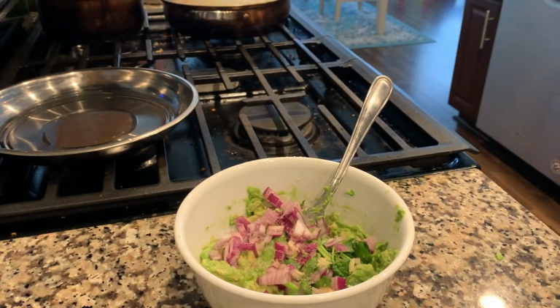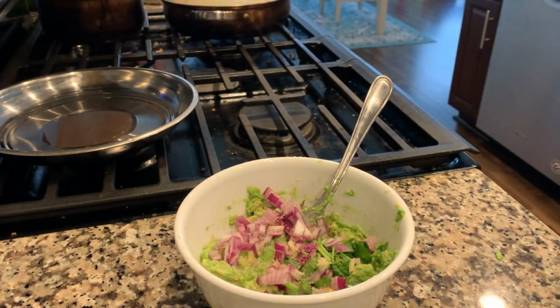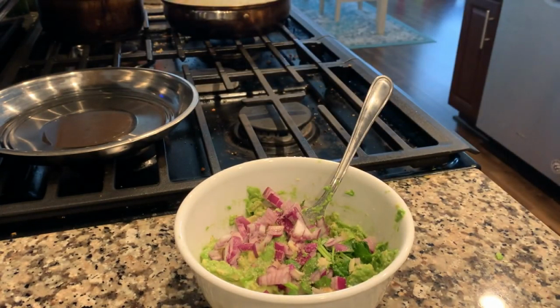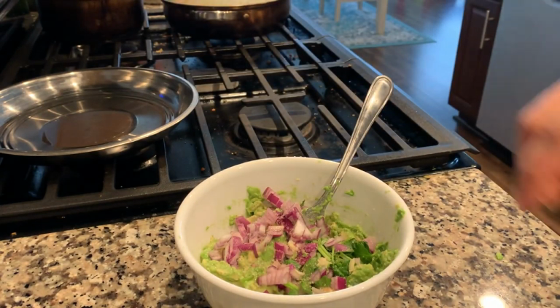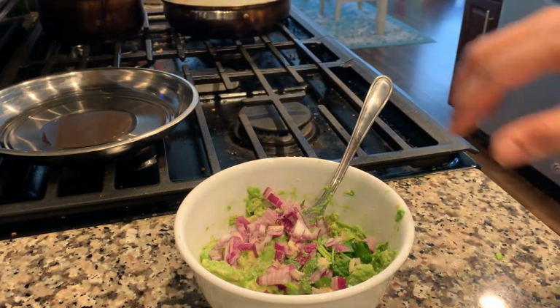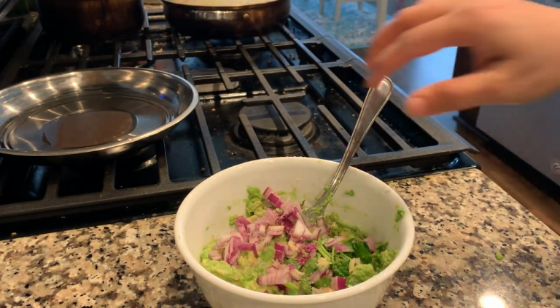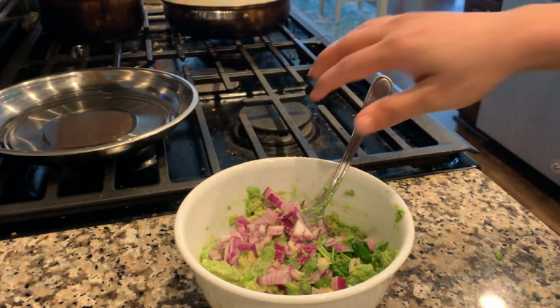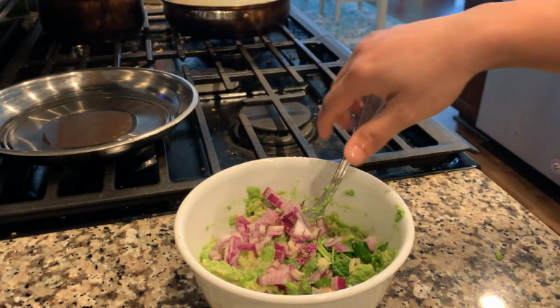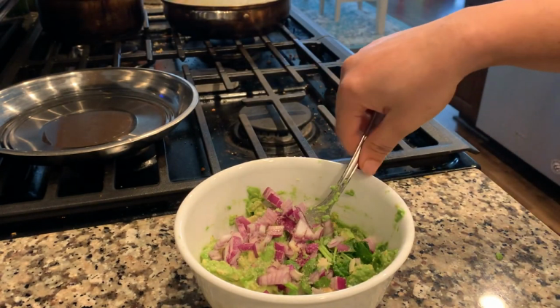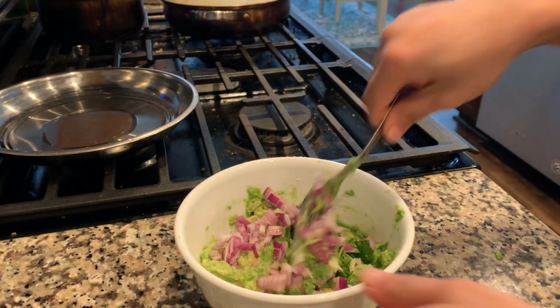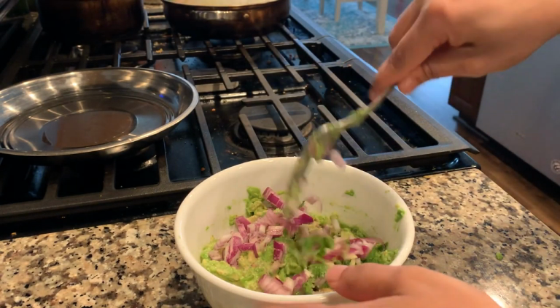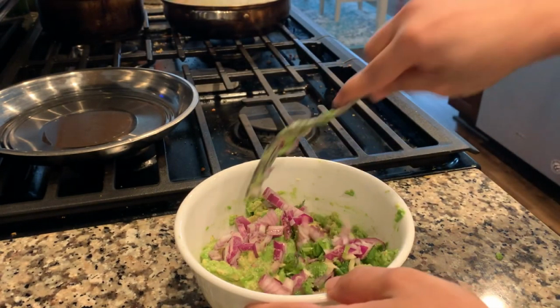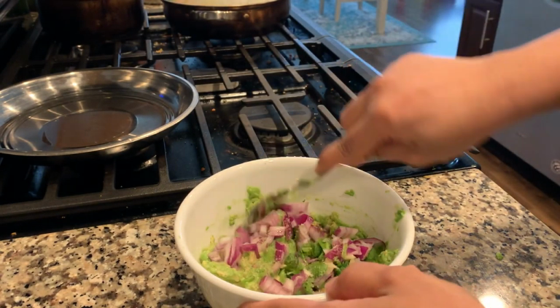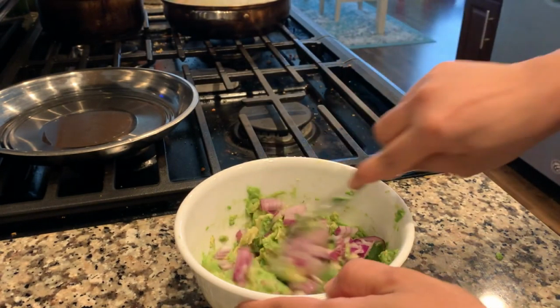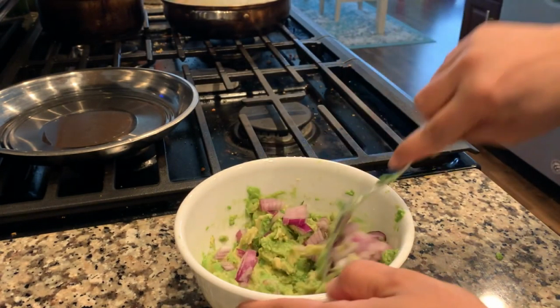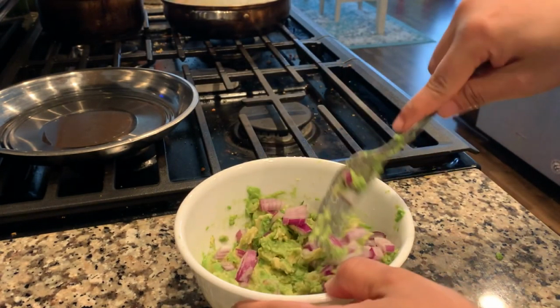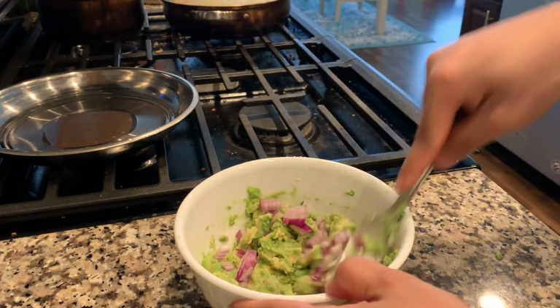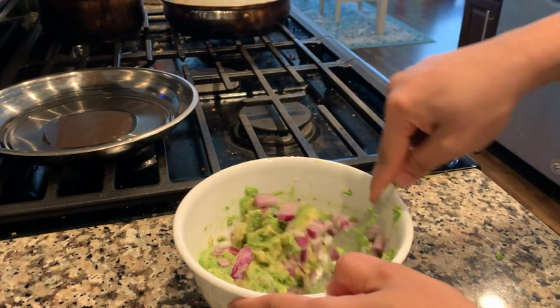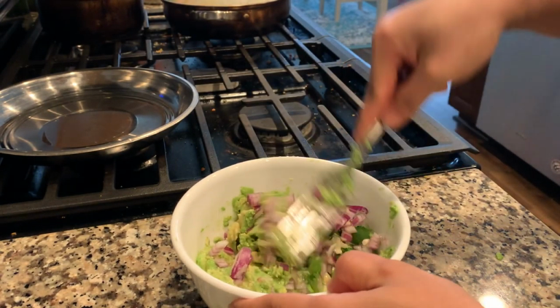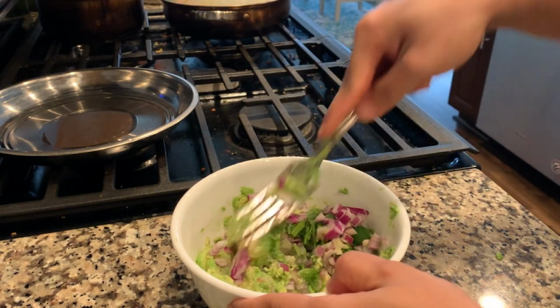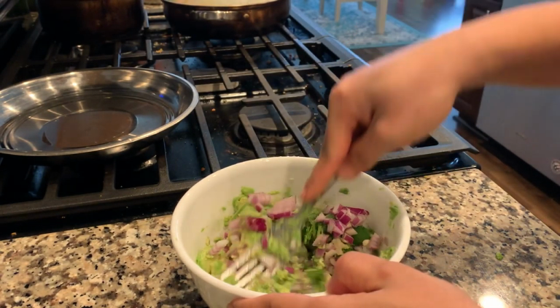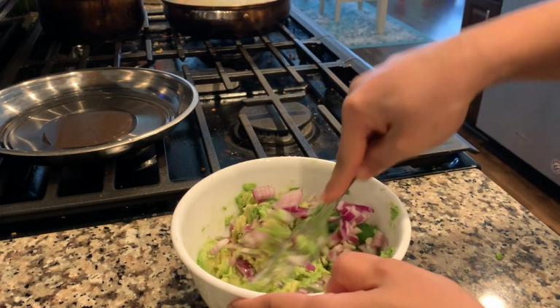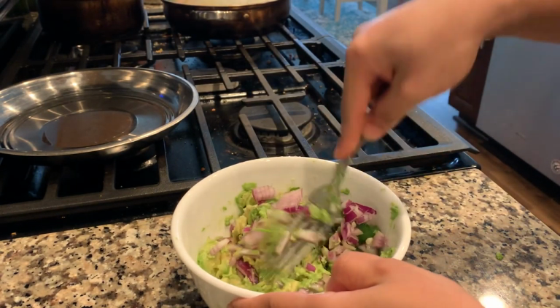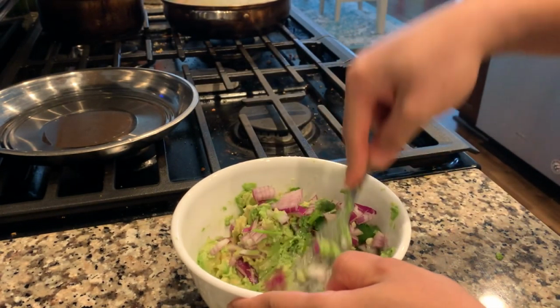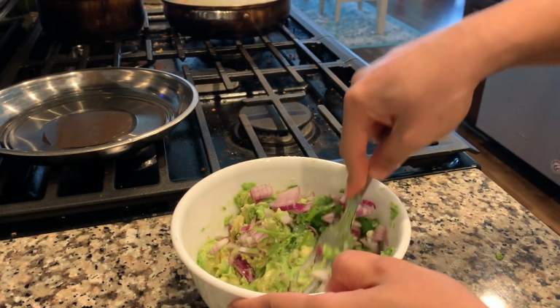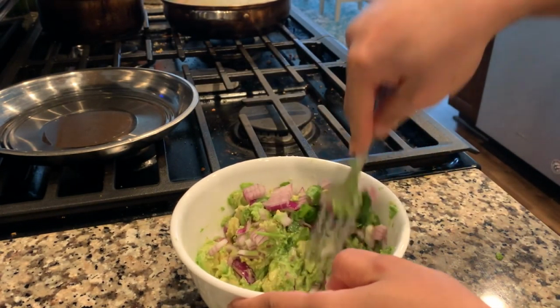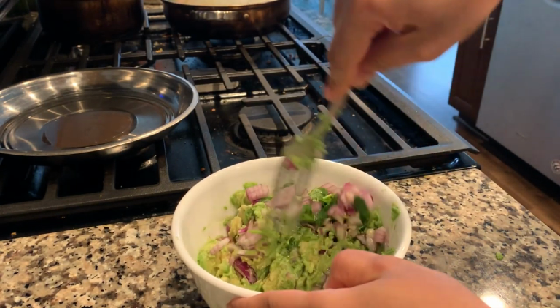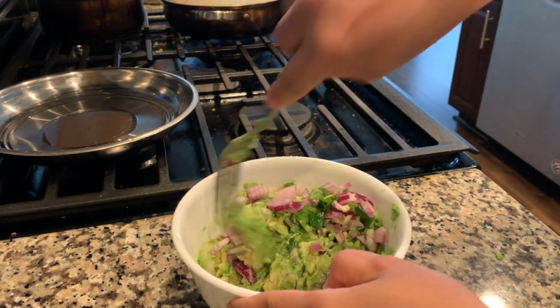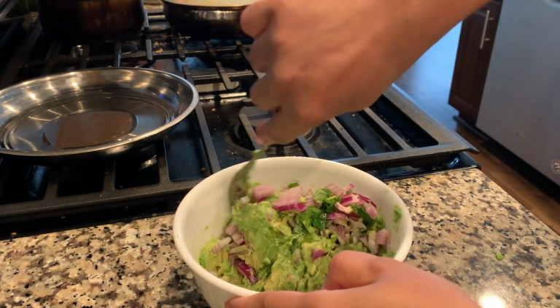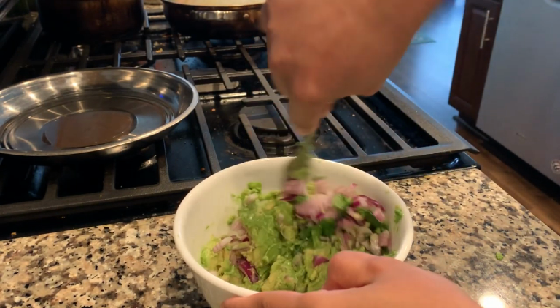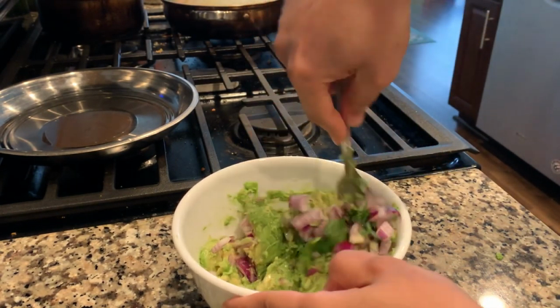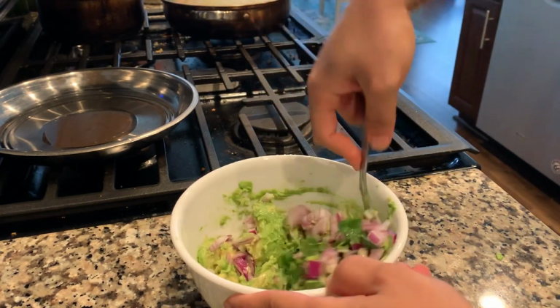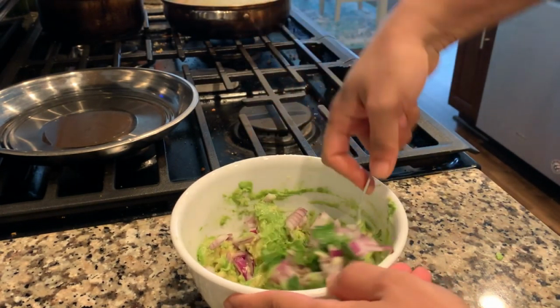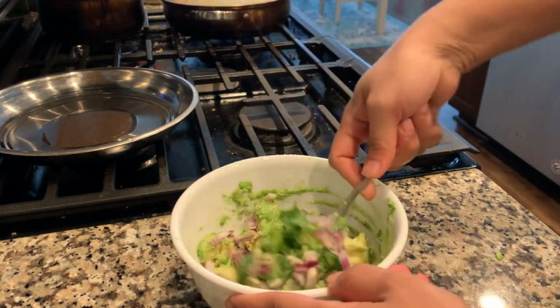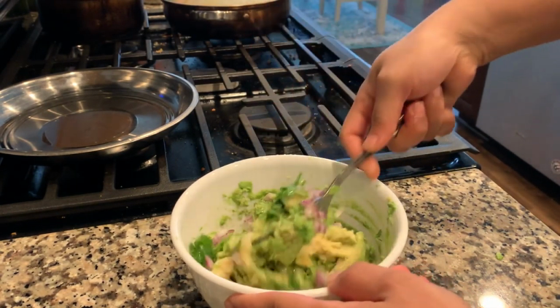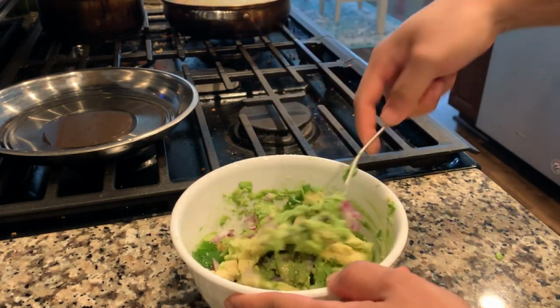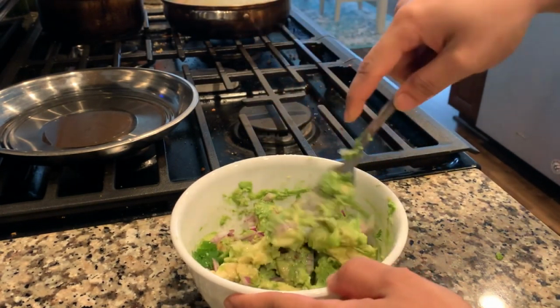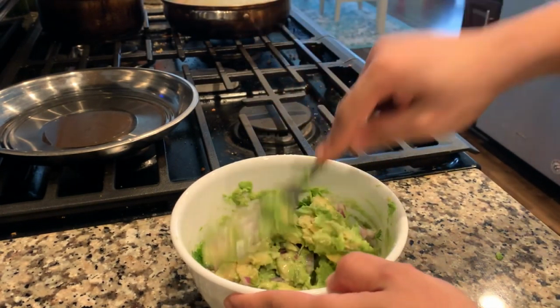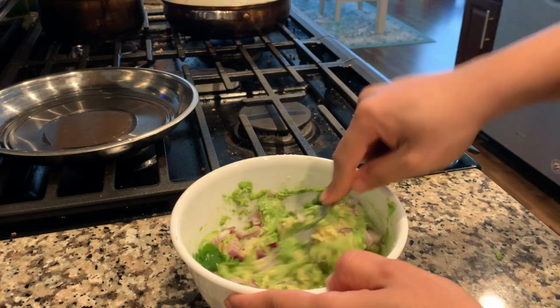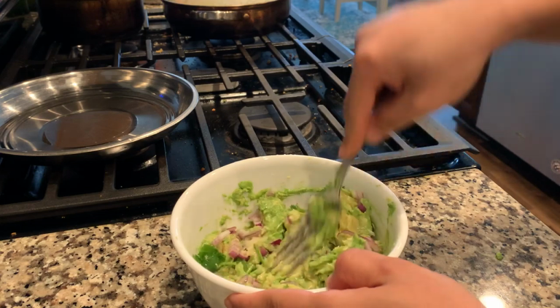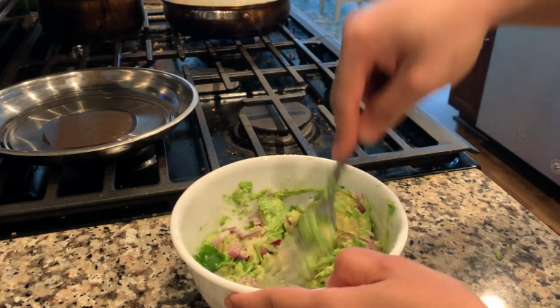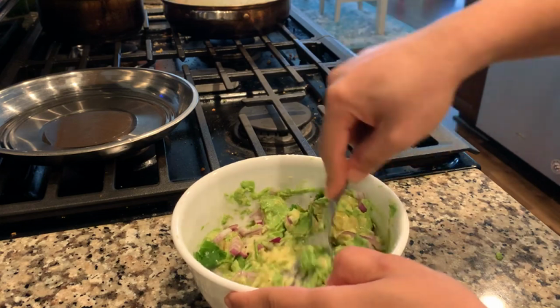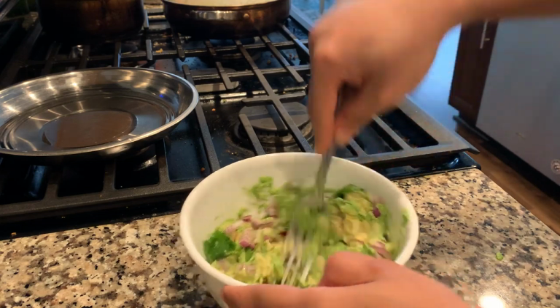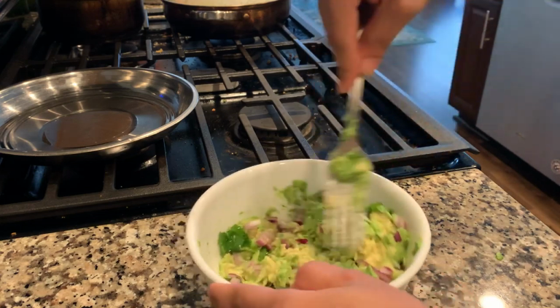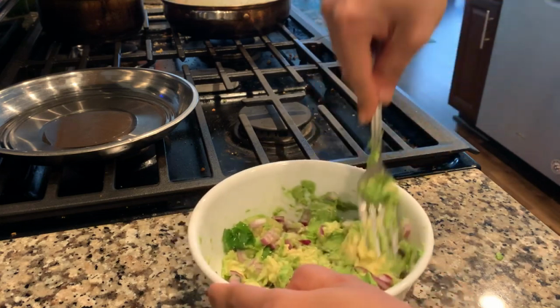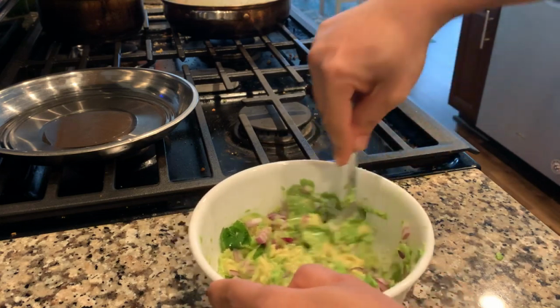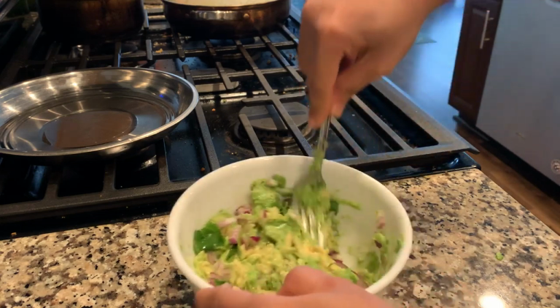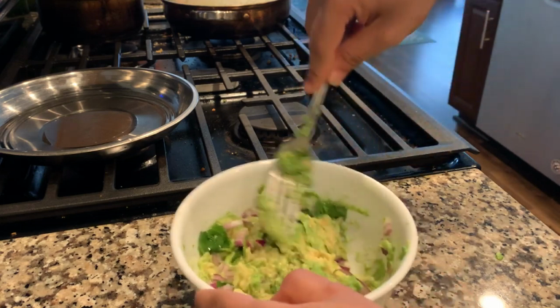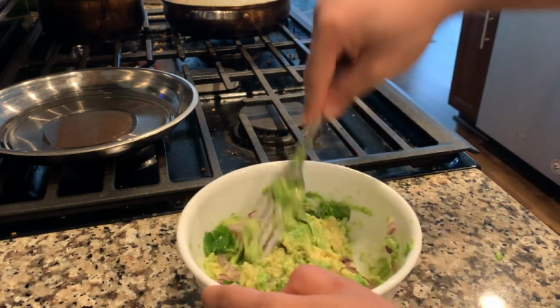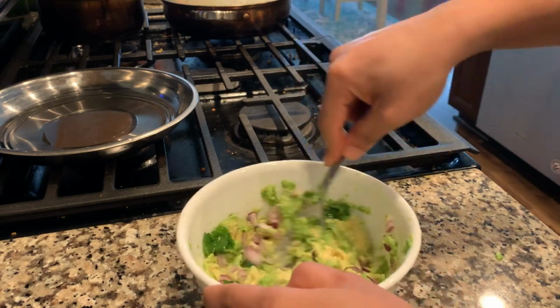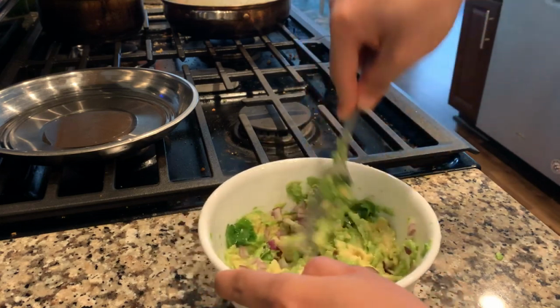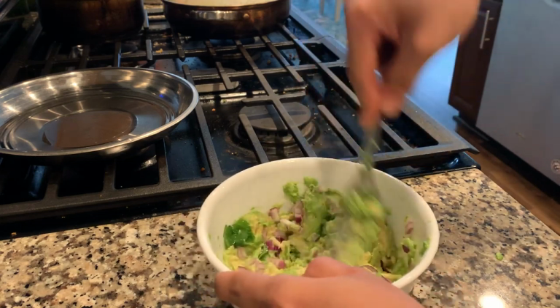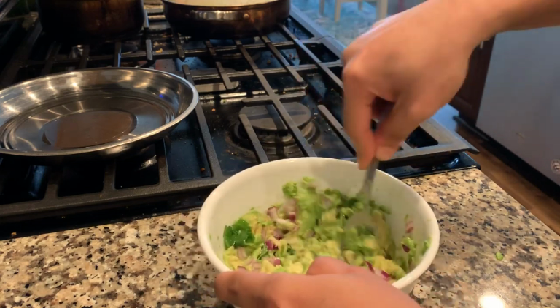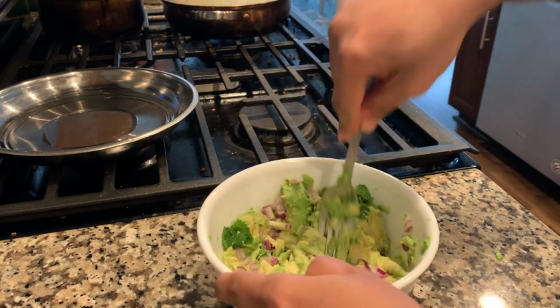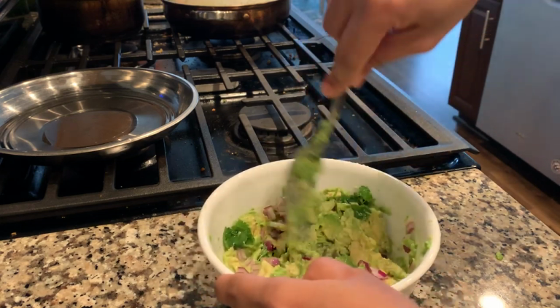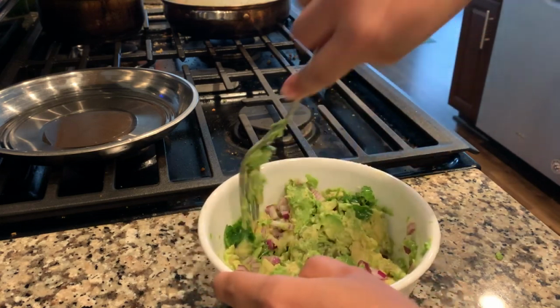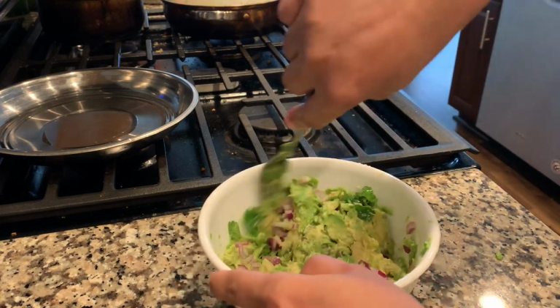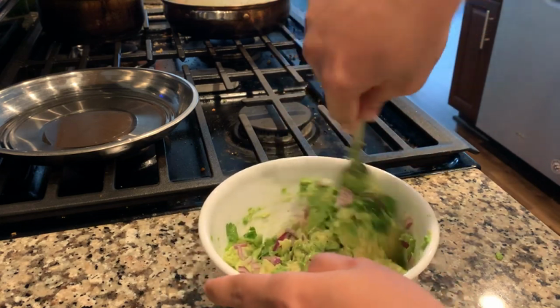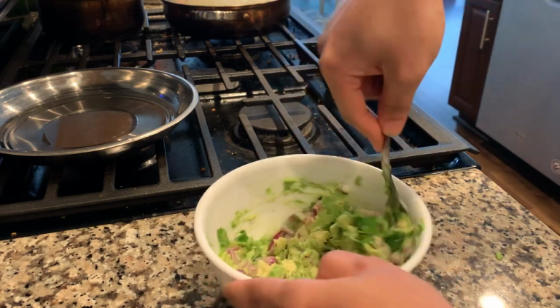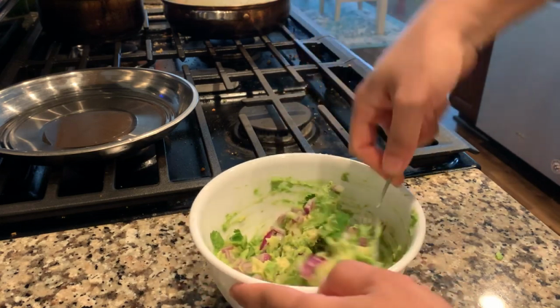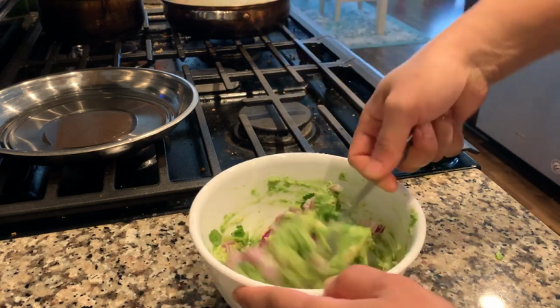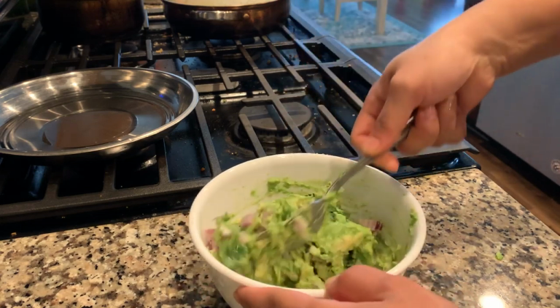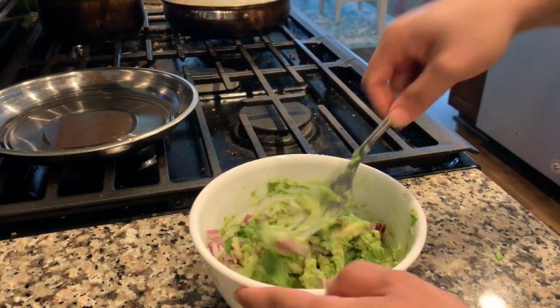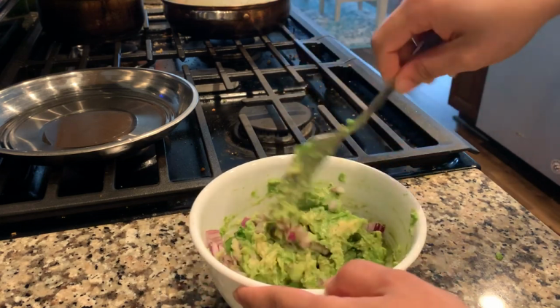Mix everything together. You can add tomatoes too if you want to, but I'm not adding tomatoes today.